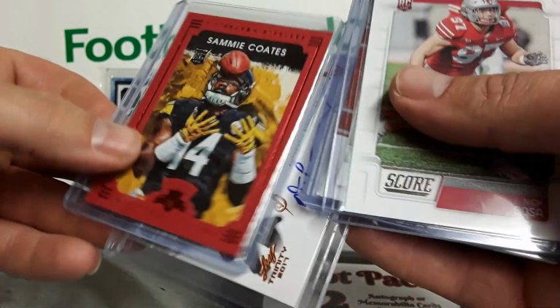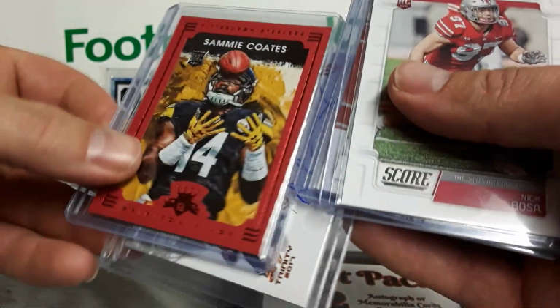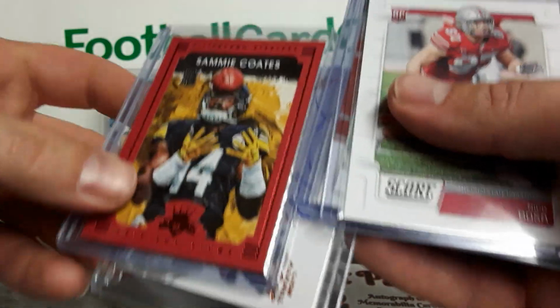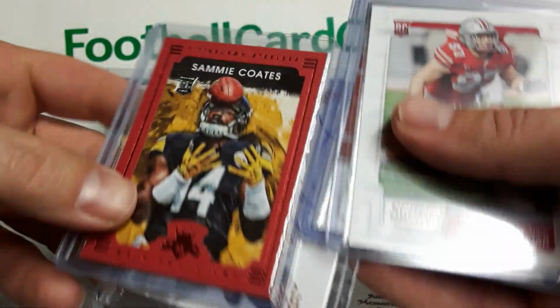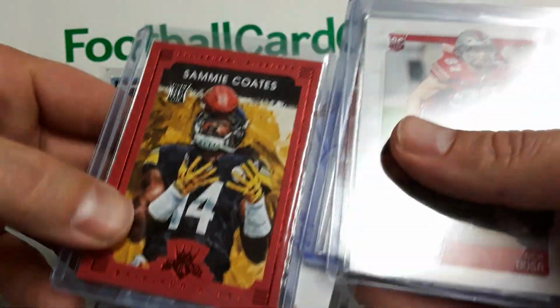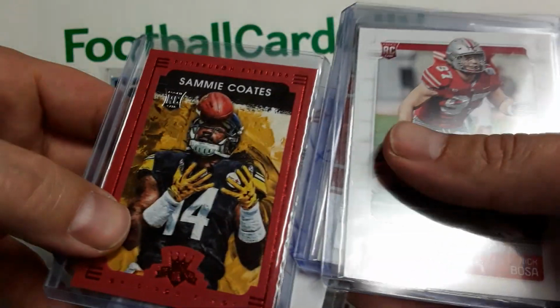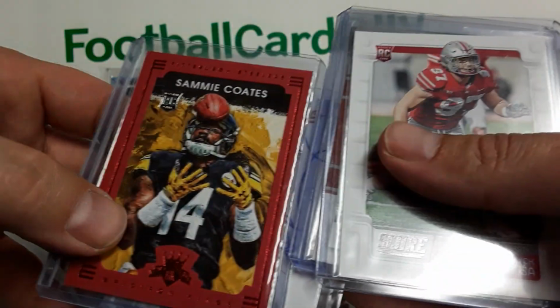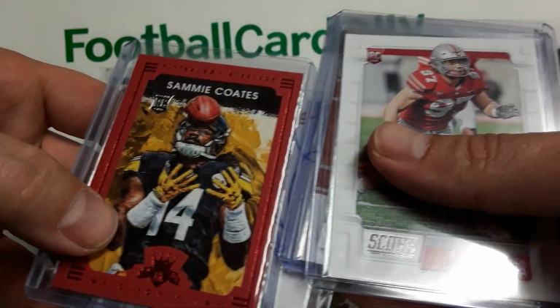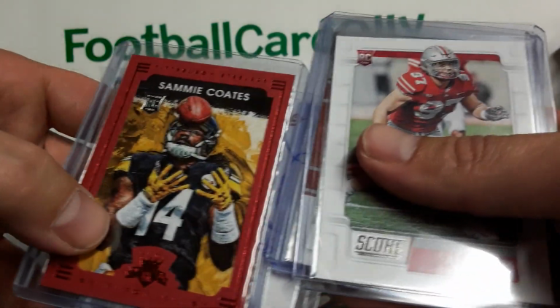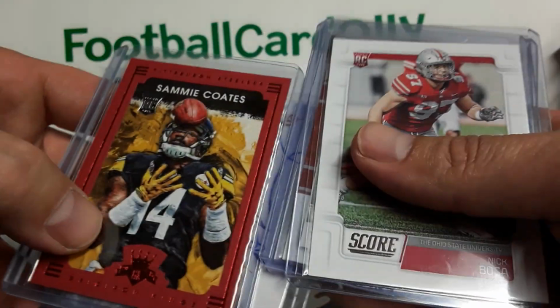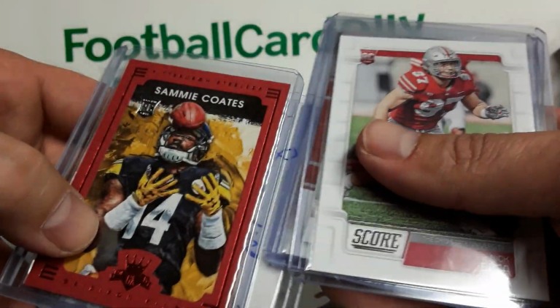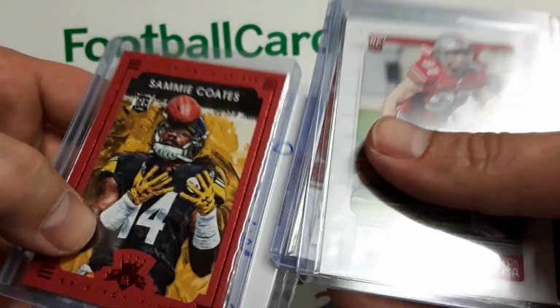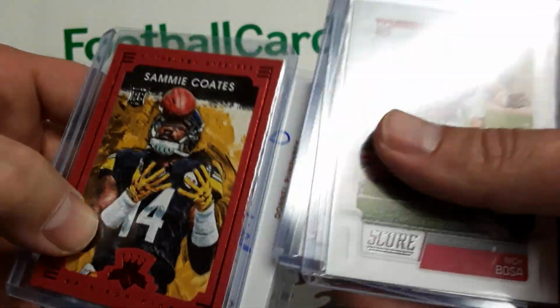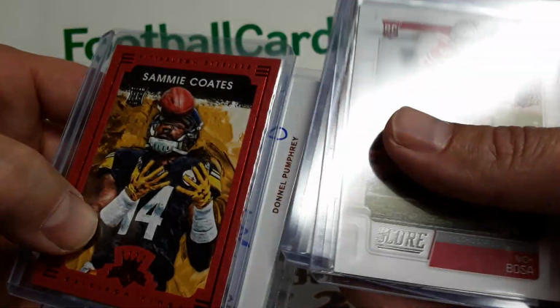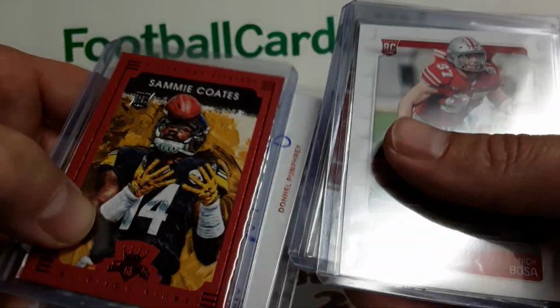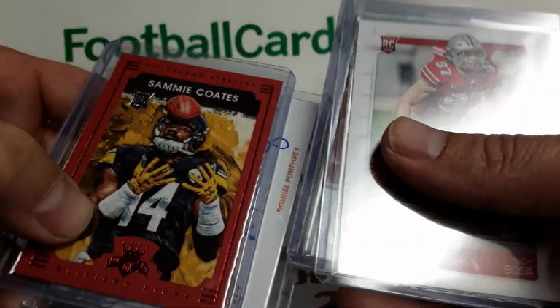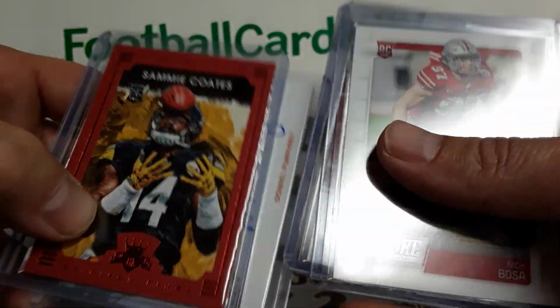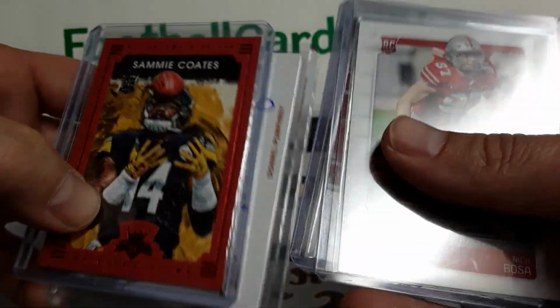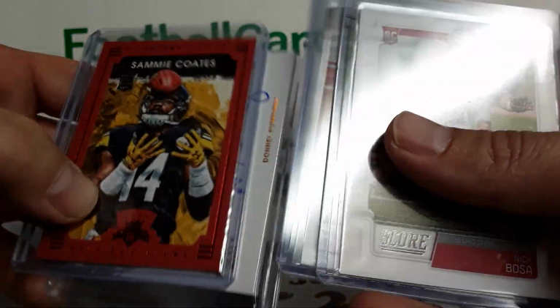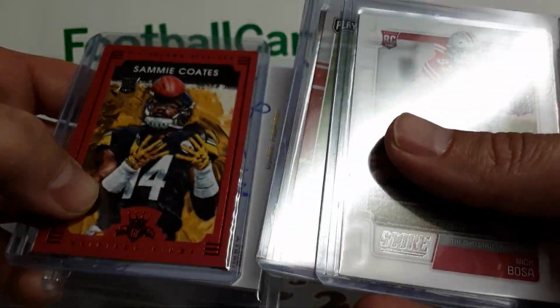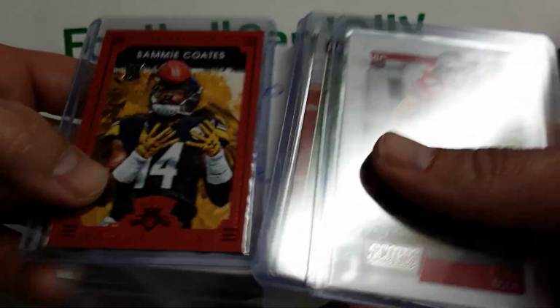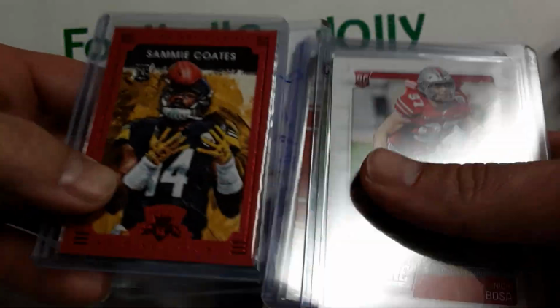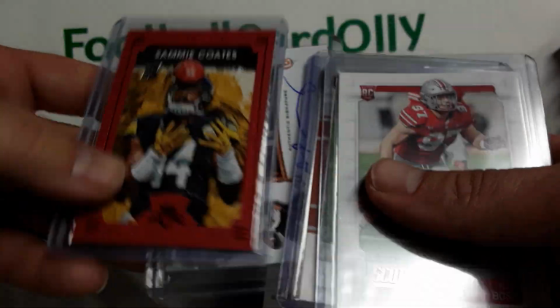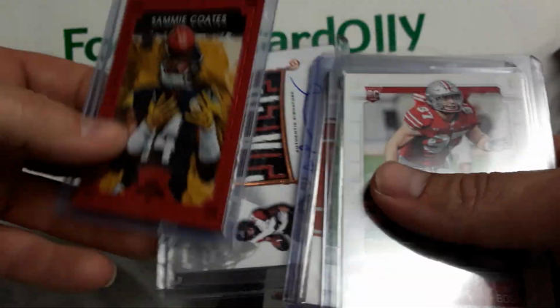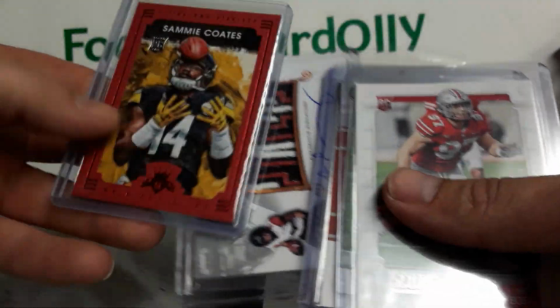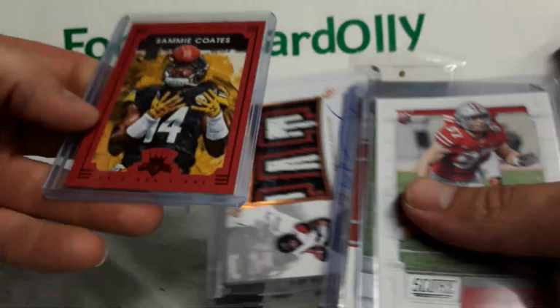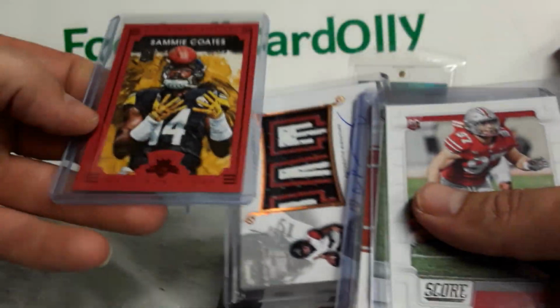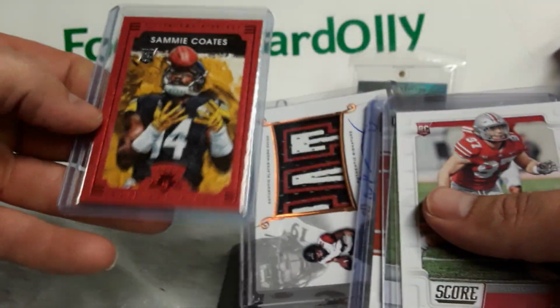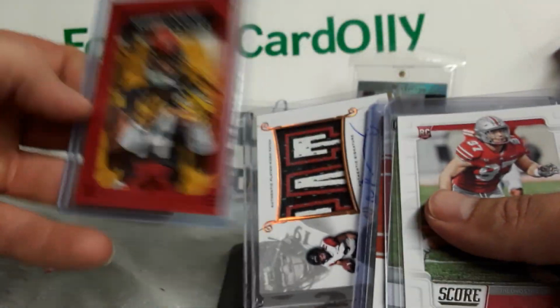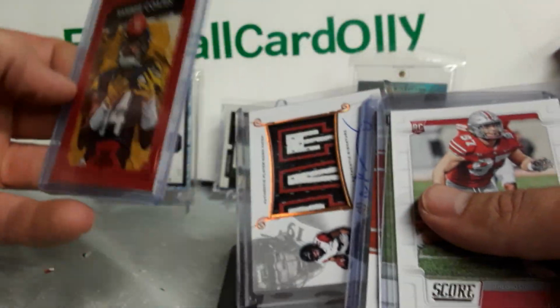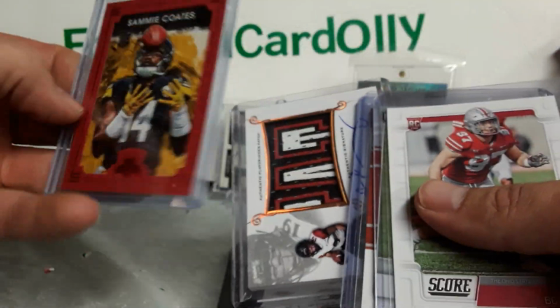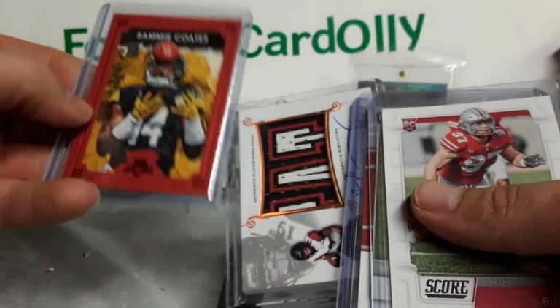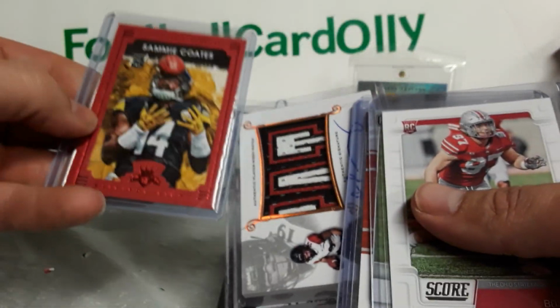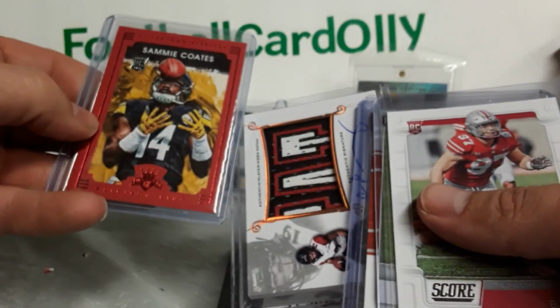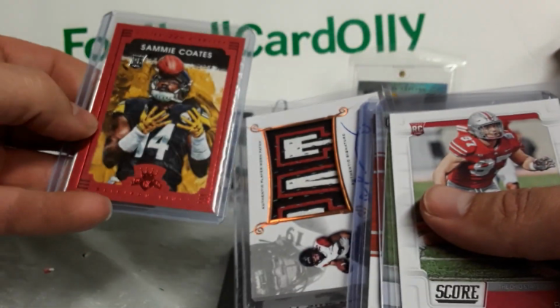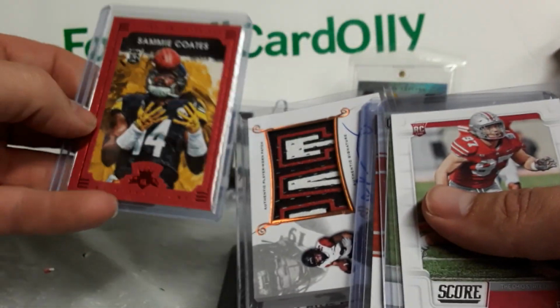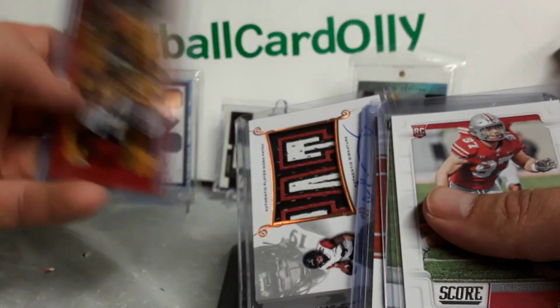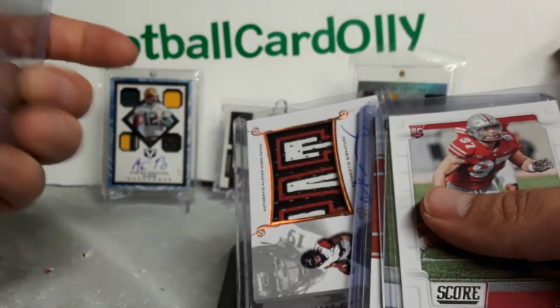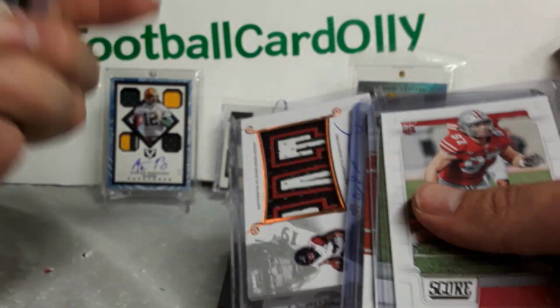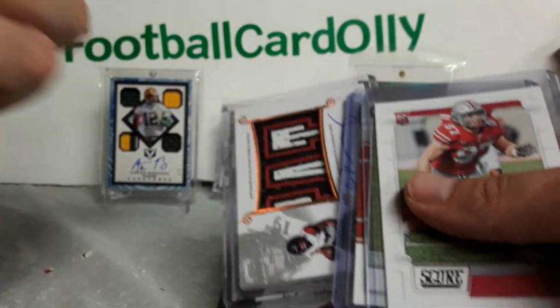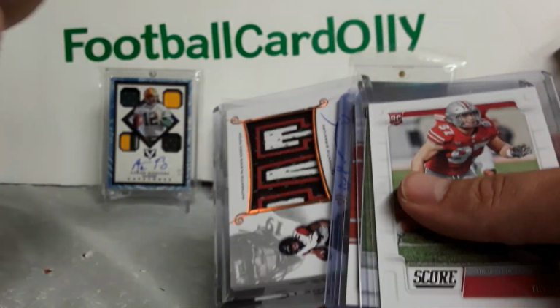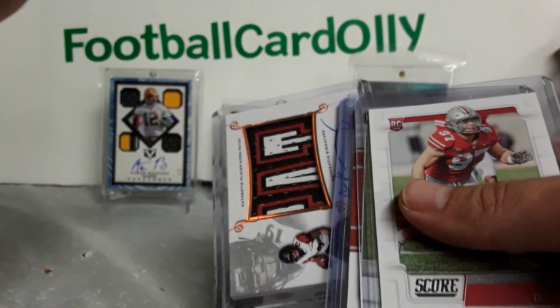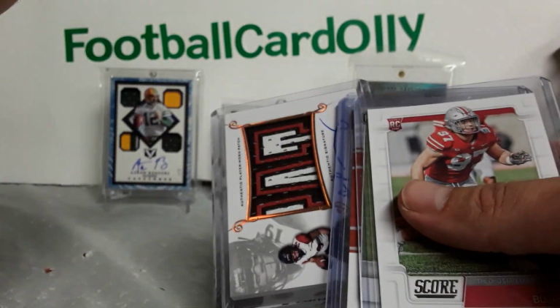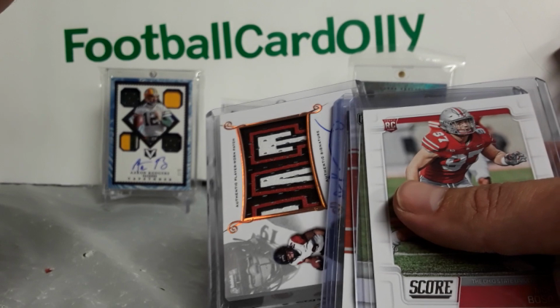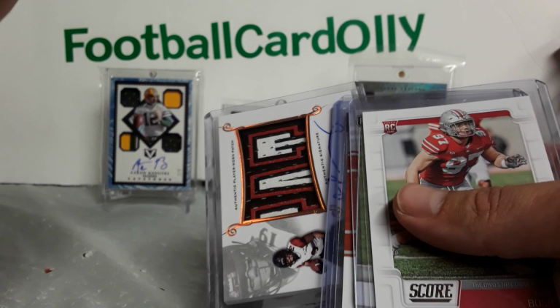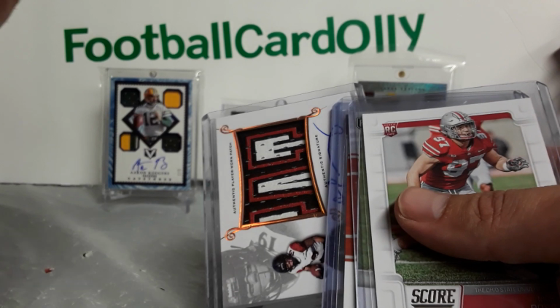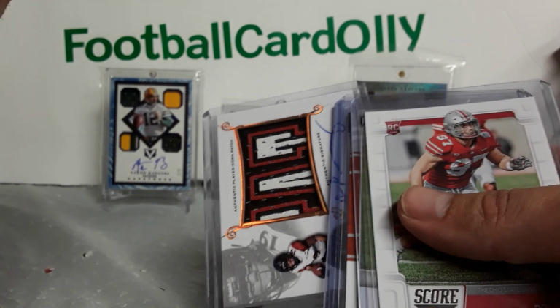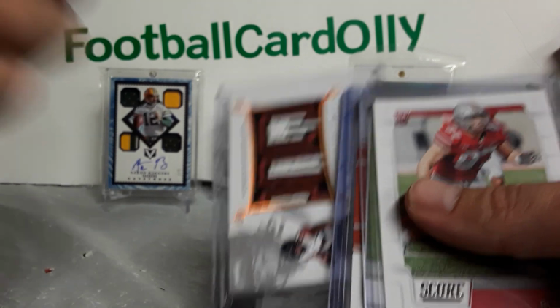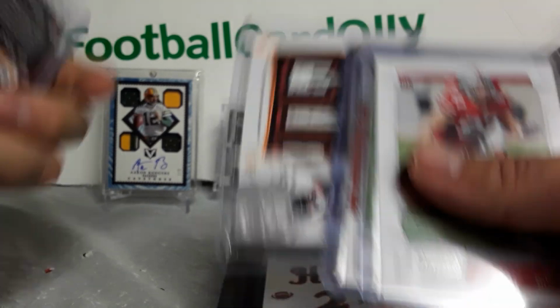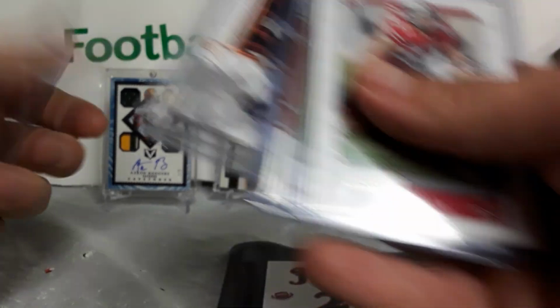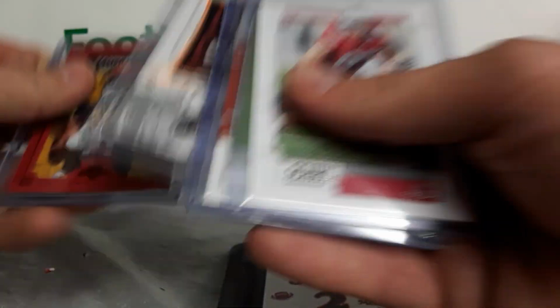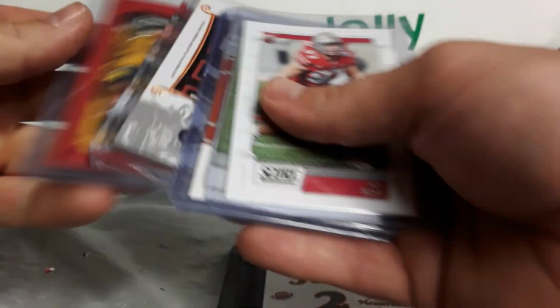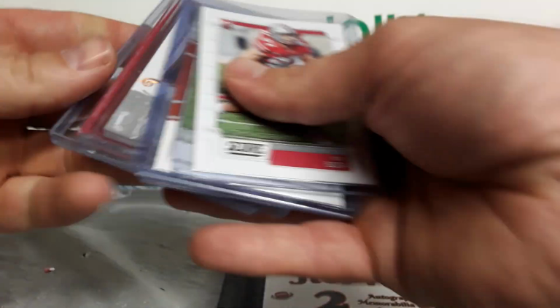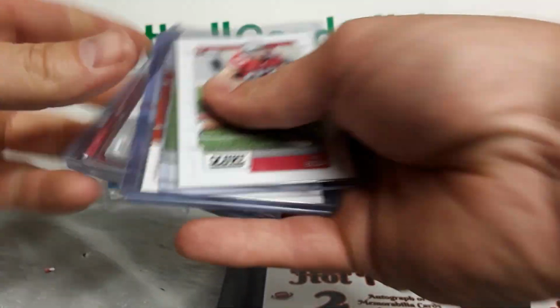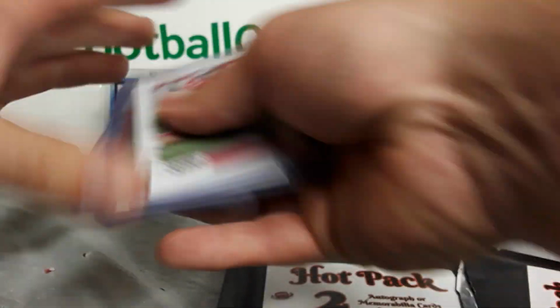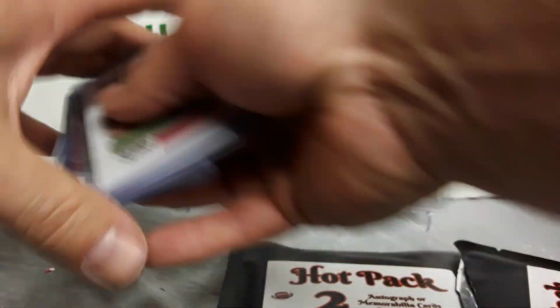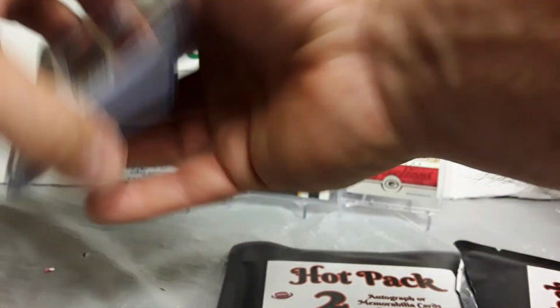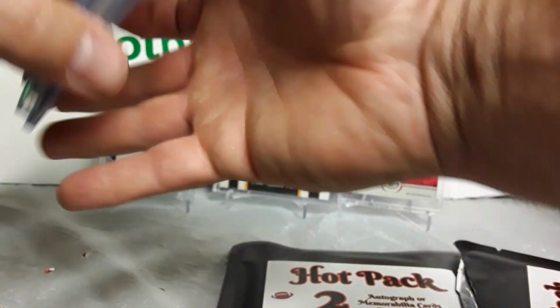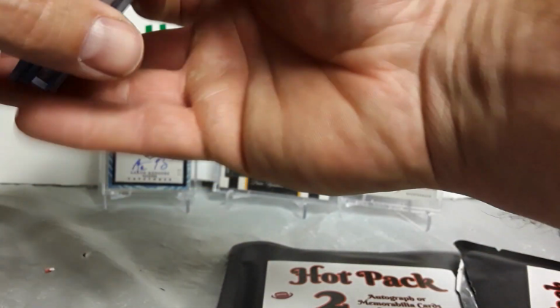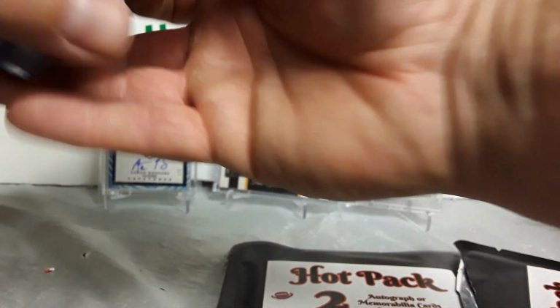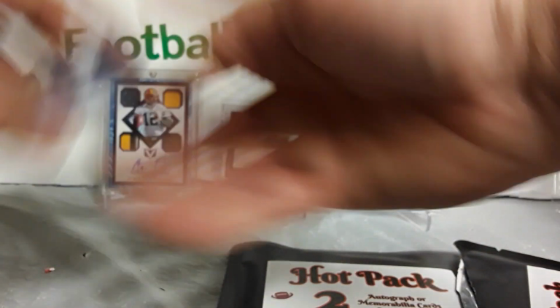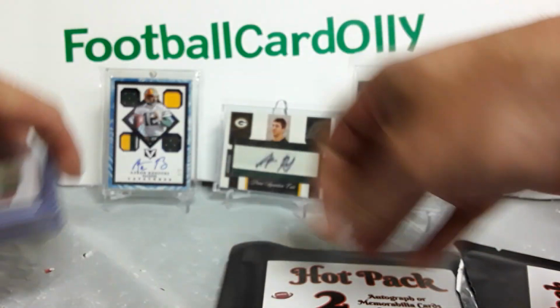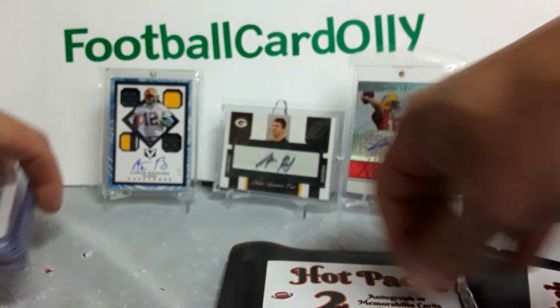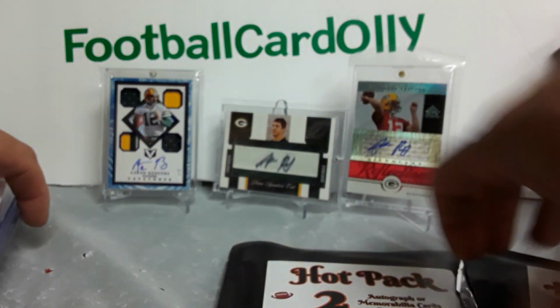And then we got Sammy Coates, framed red rookie, not numbered. So that's cool patching that one.